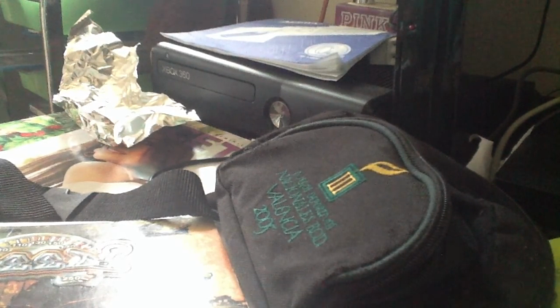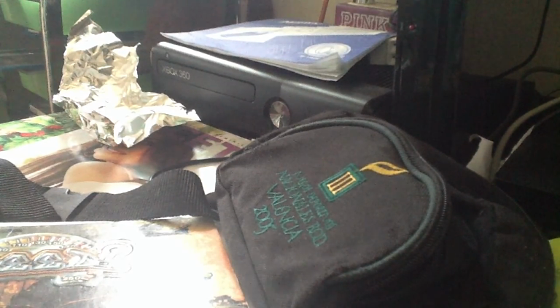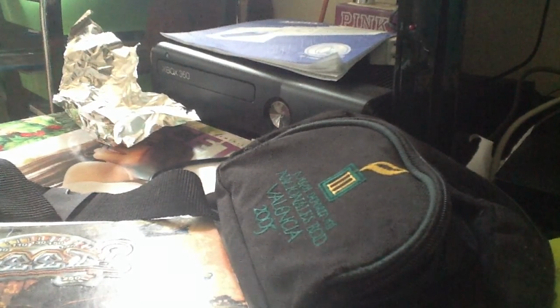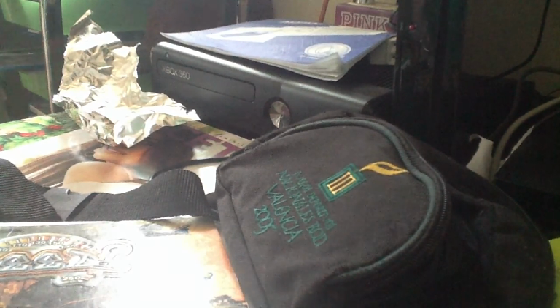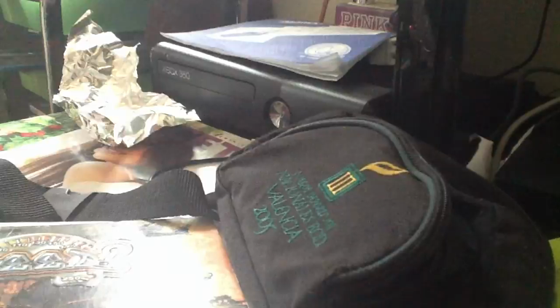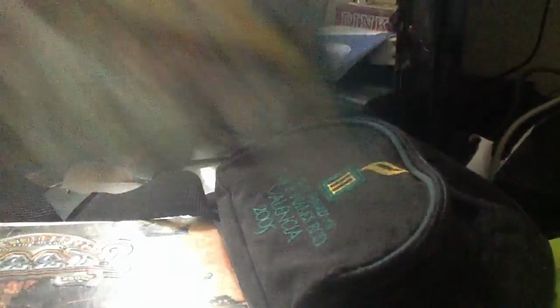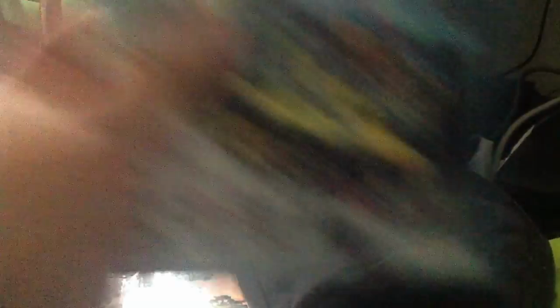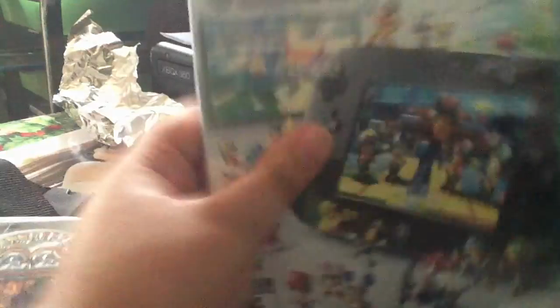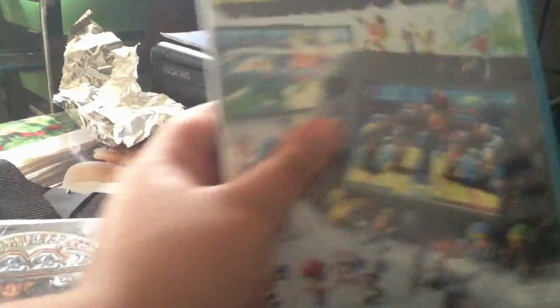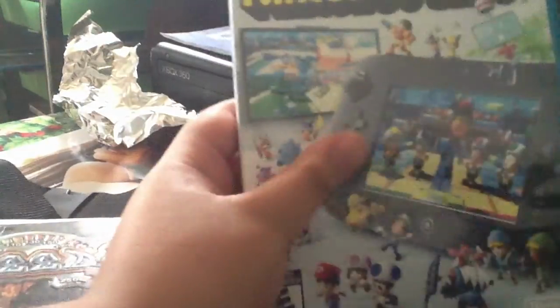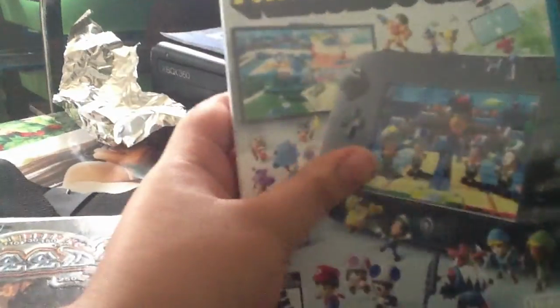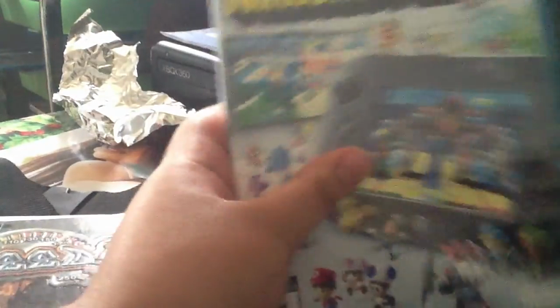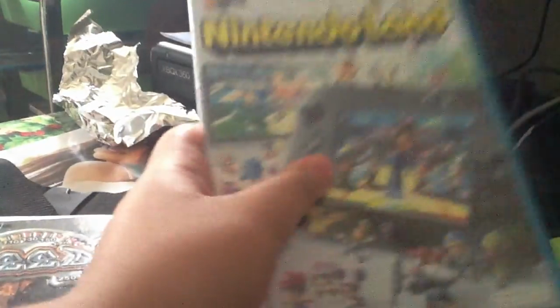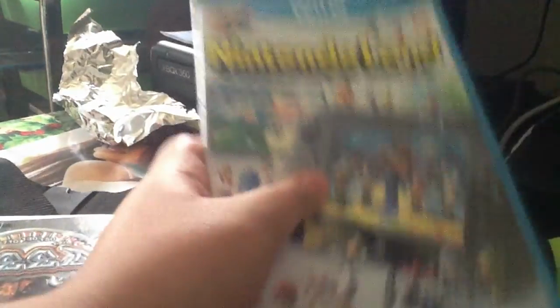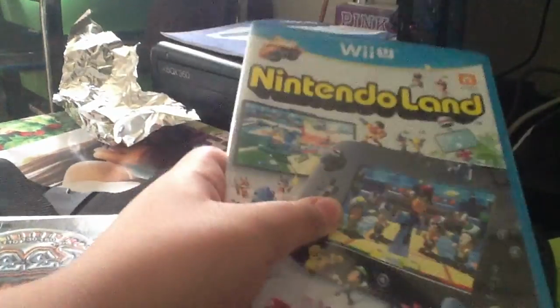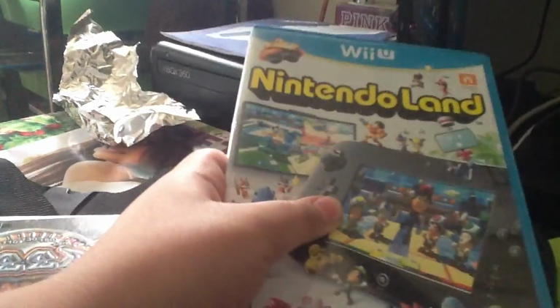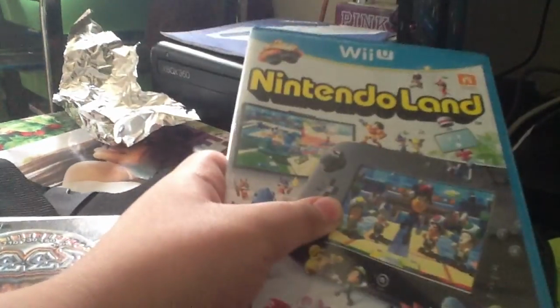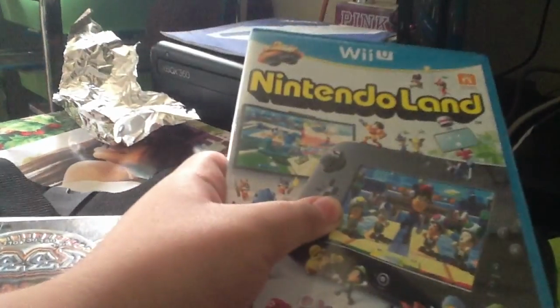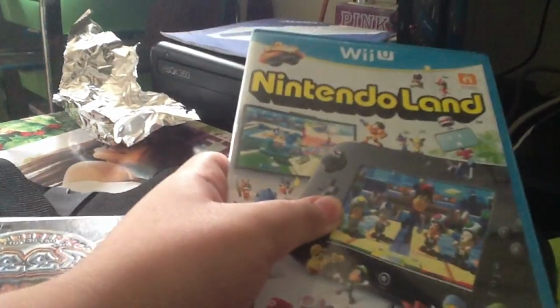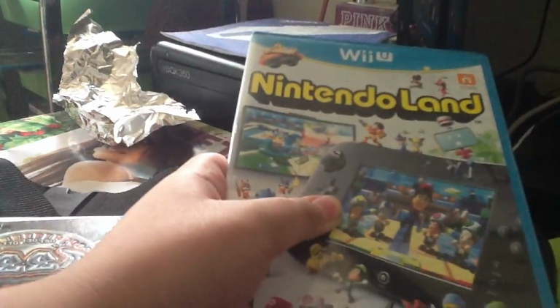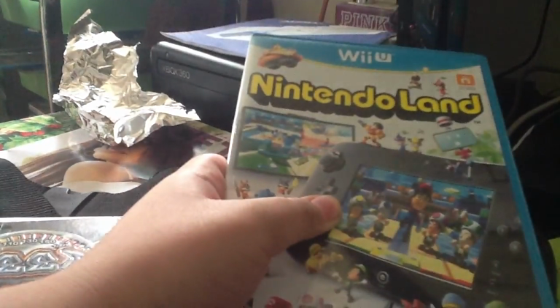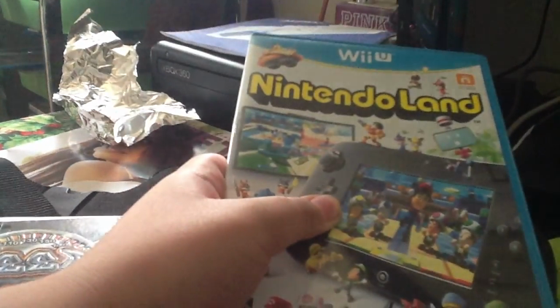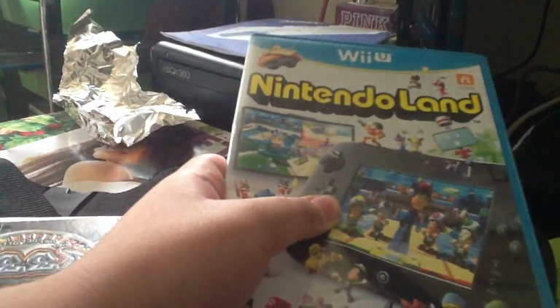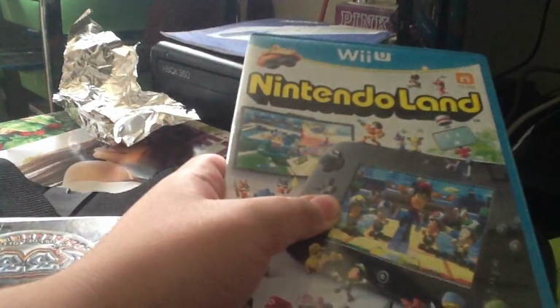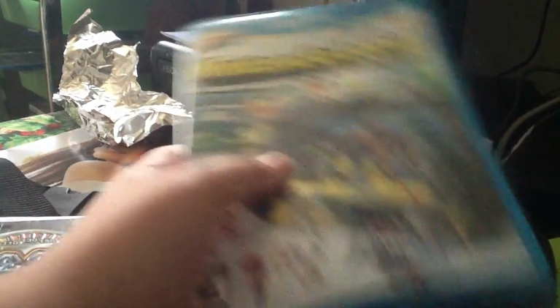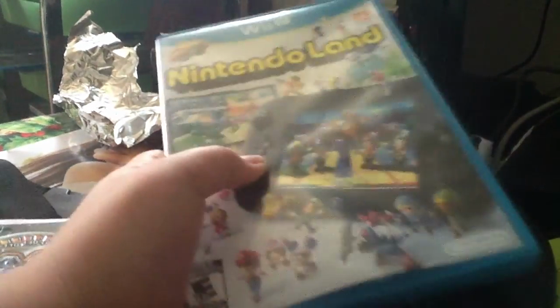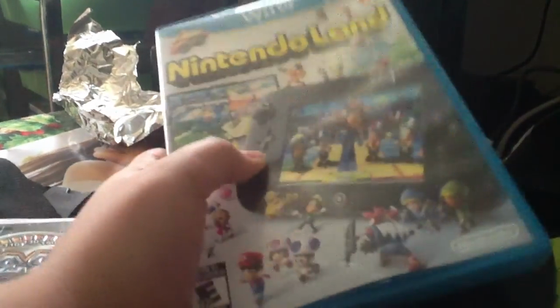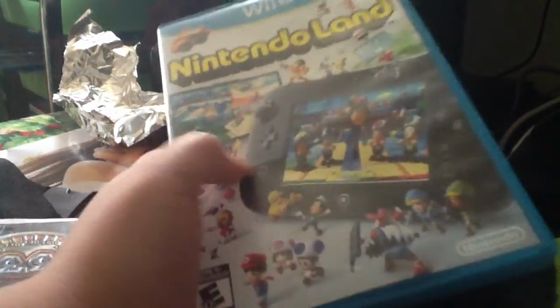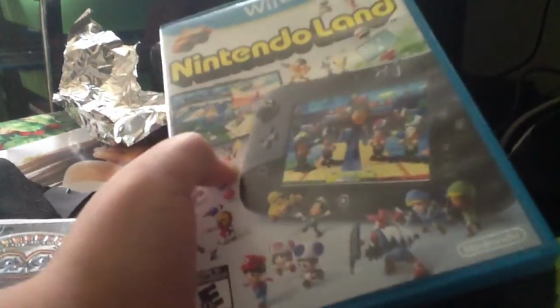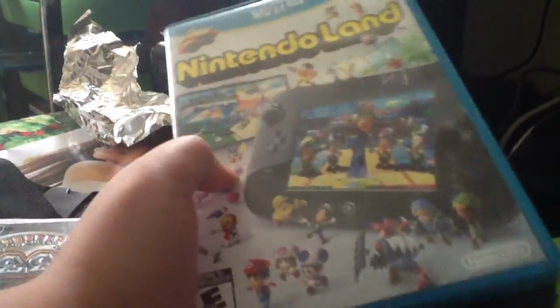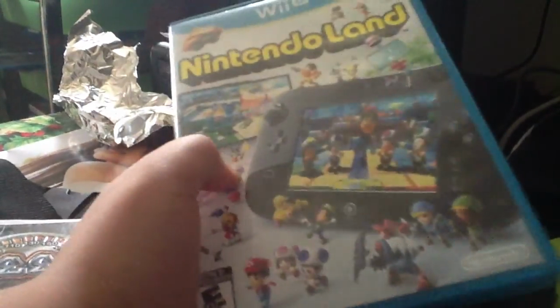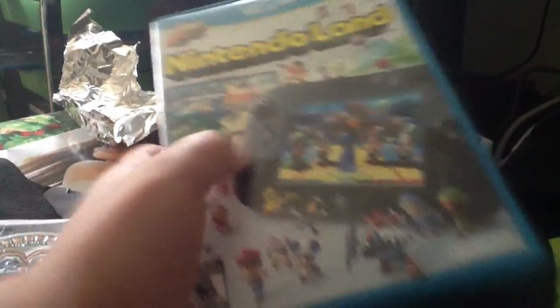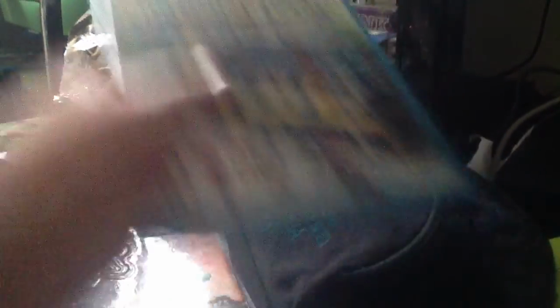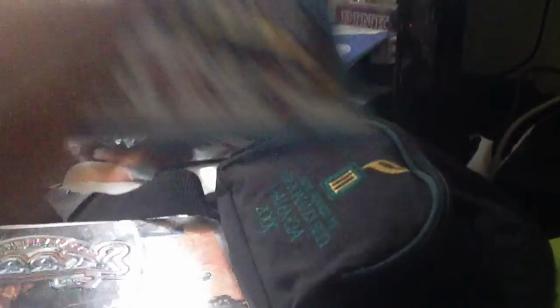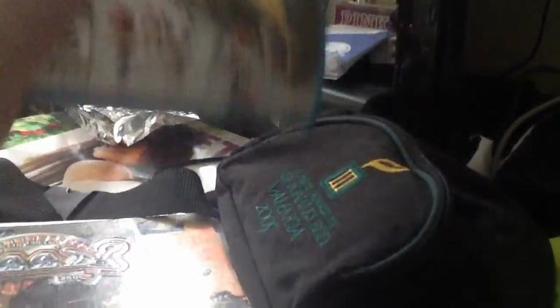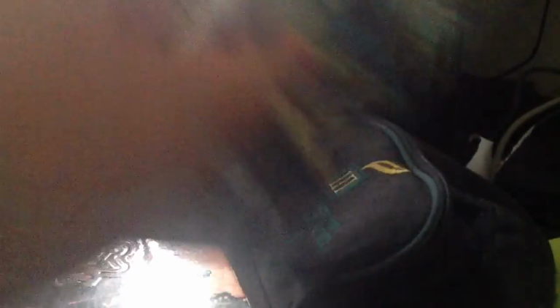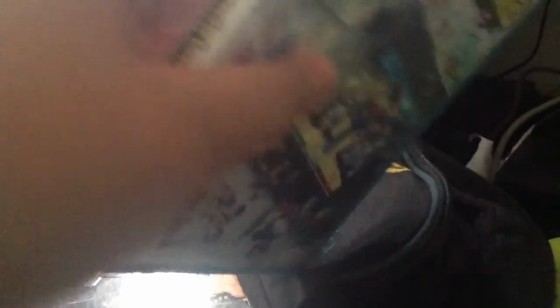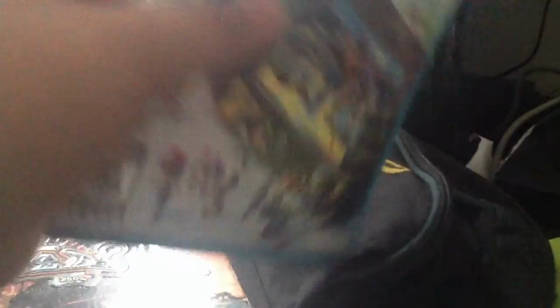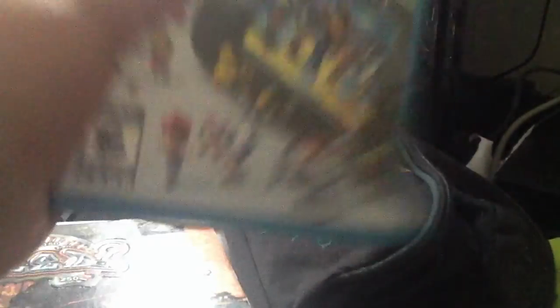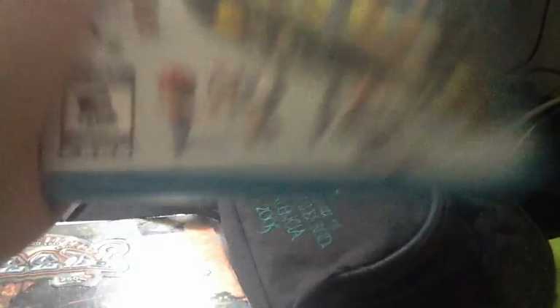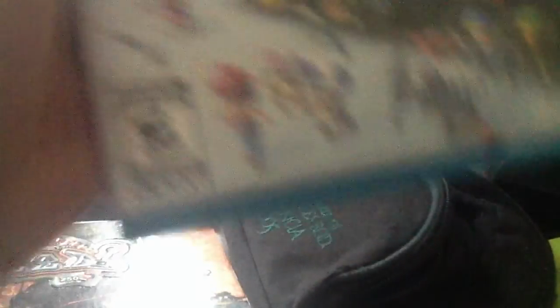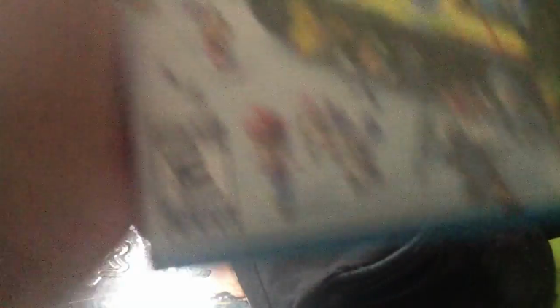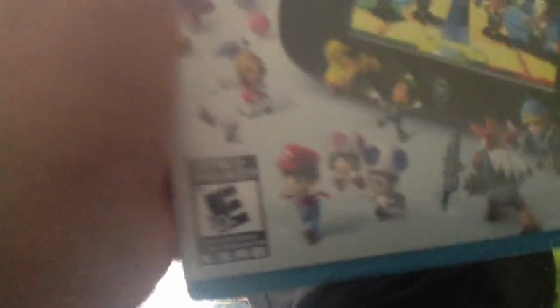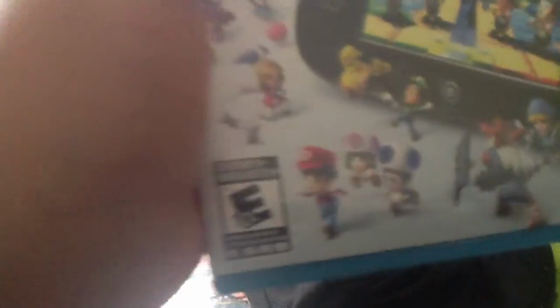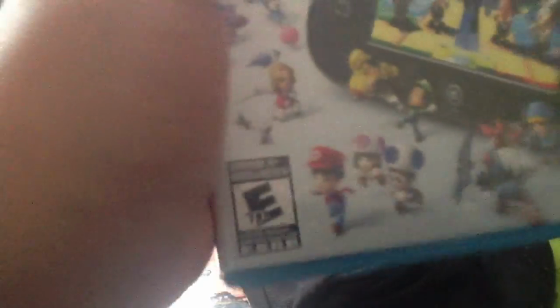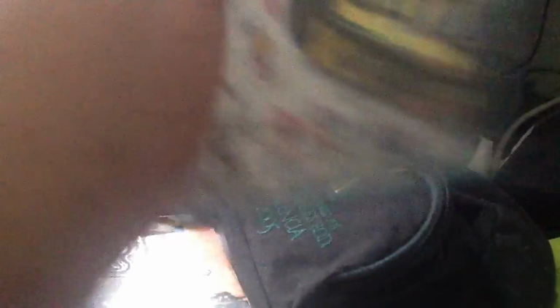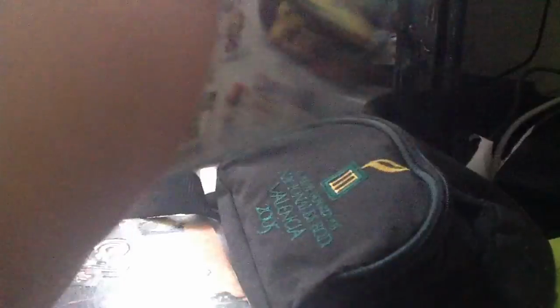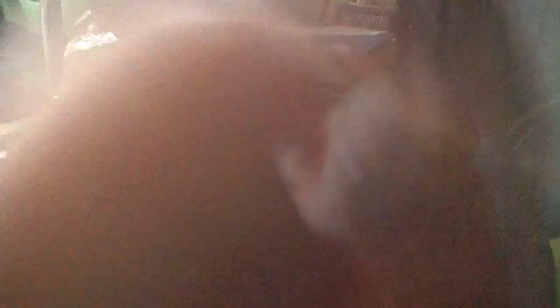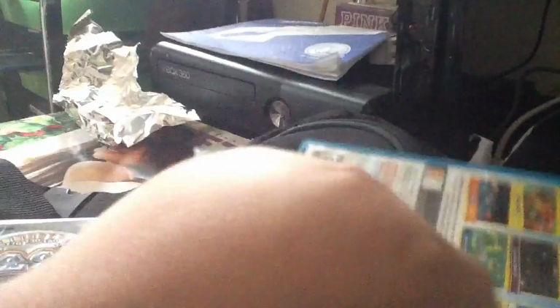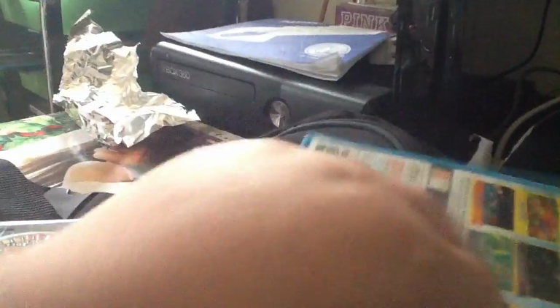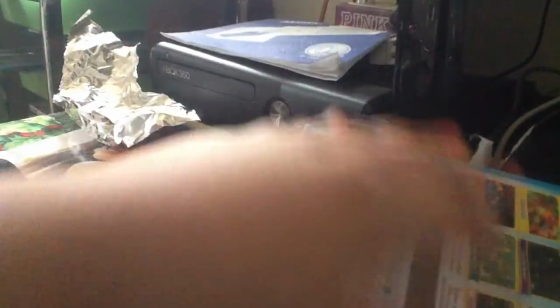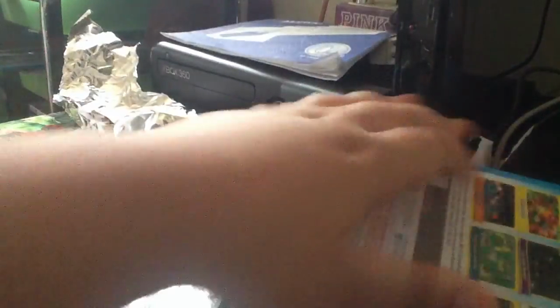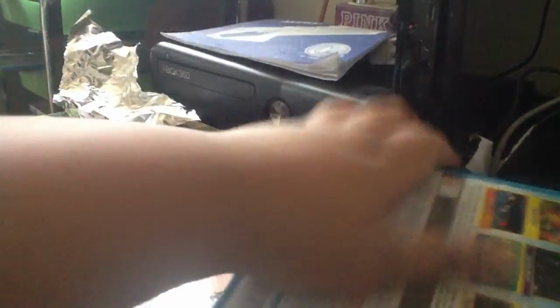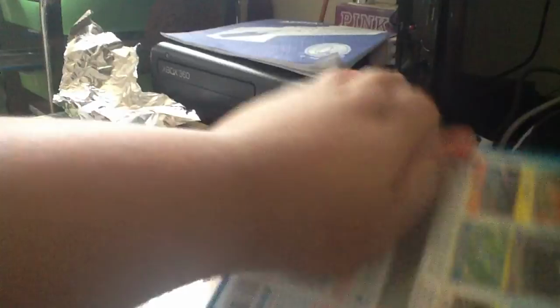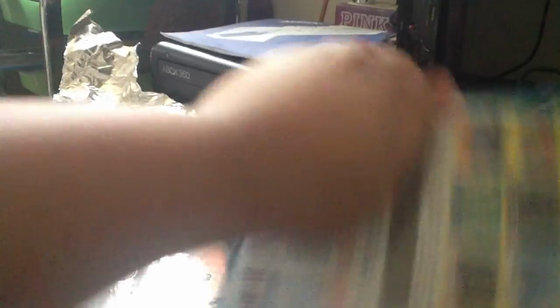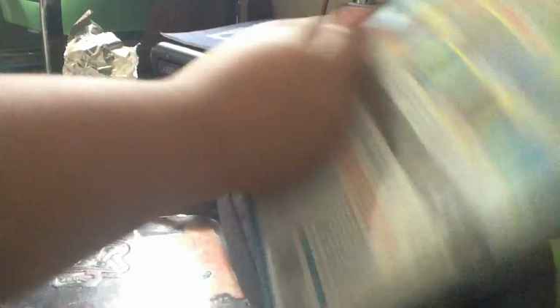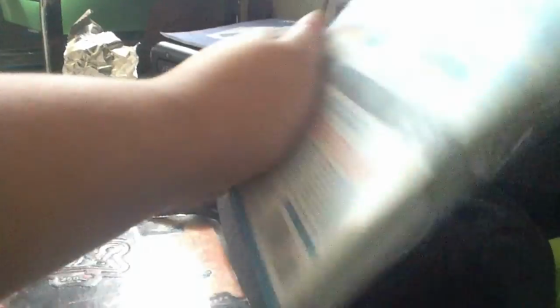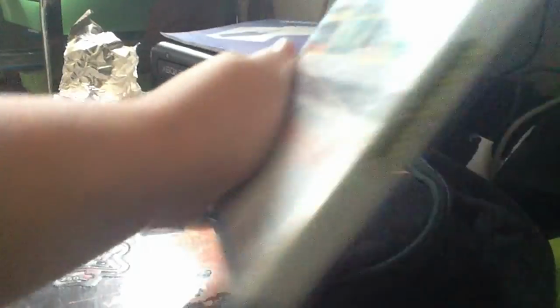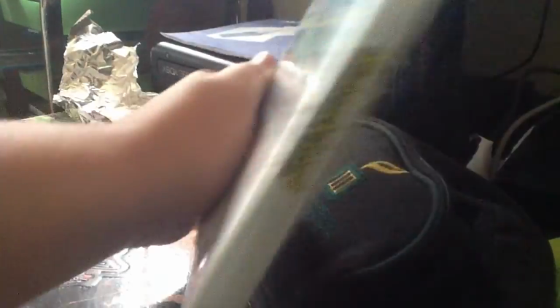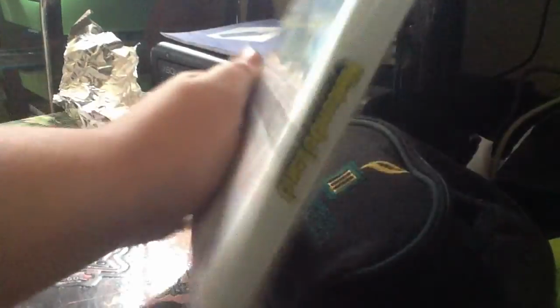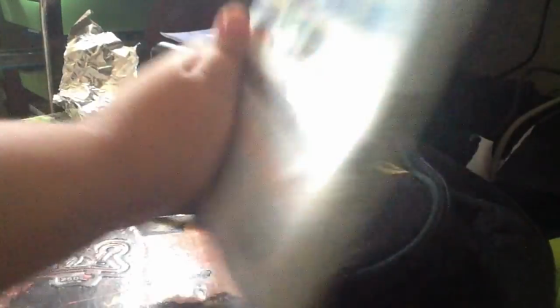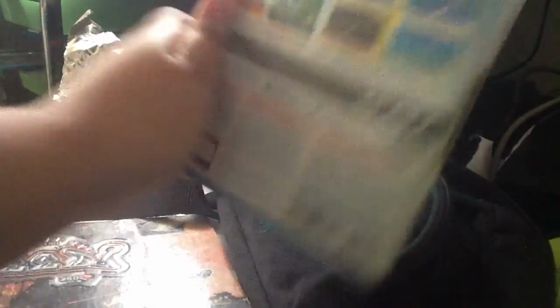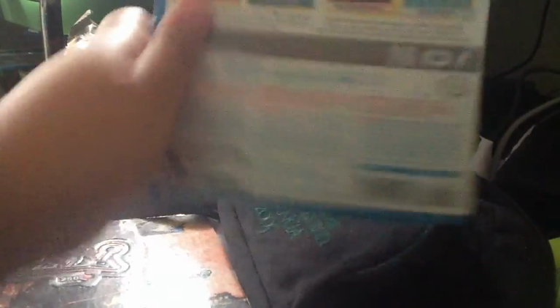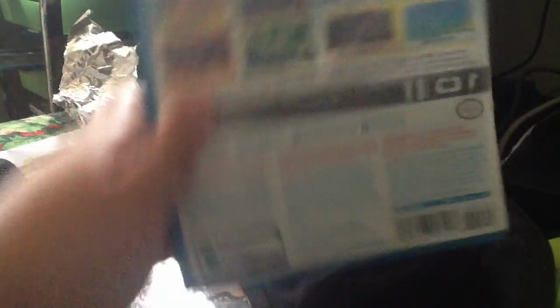Here's the box. Nintendo Land, Wii. Here's the picture of the Wii gamepad. There's the Wii gamepad. And here's the spine bag.